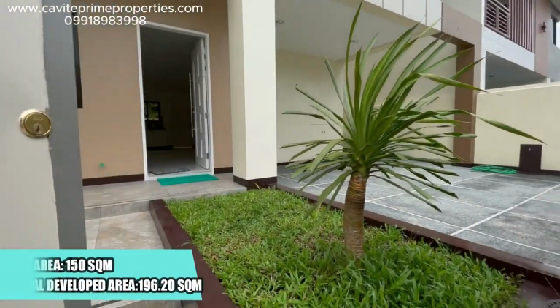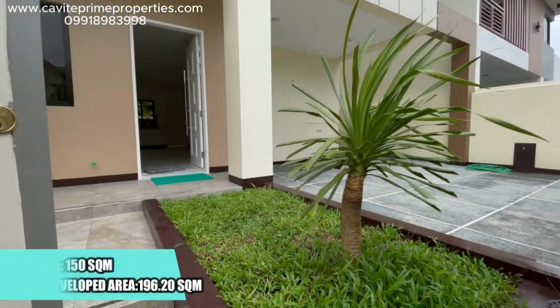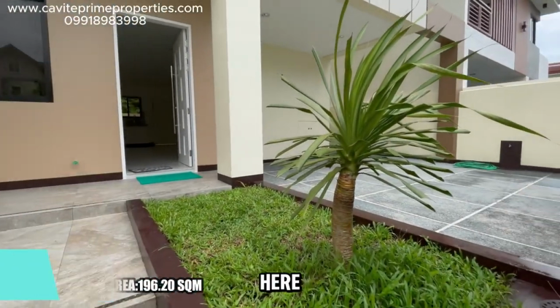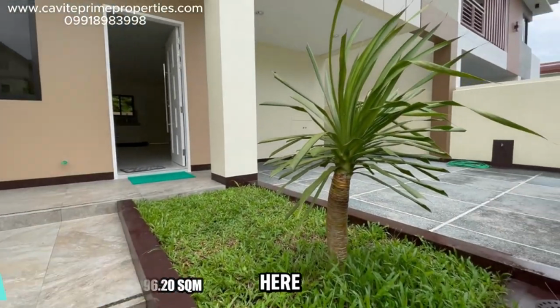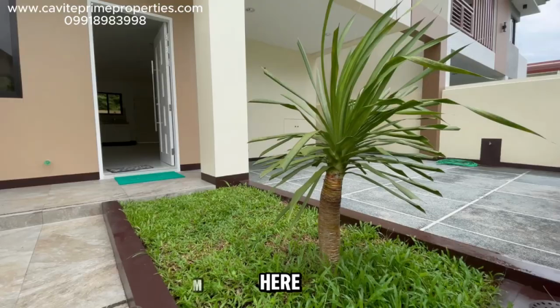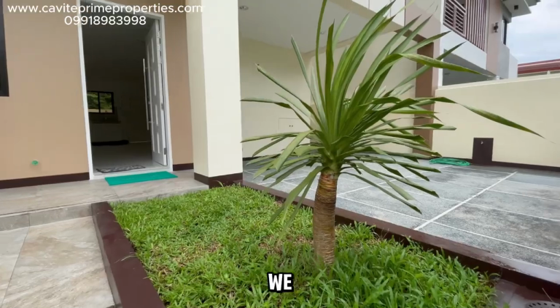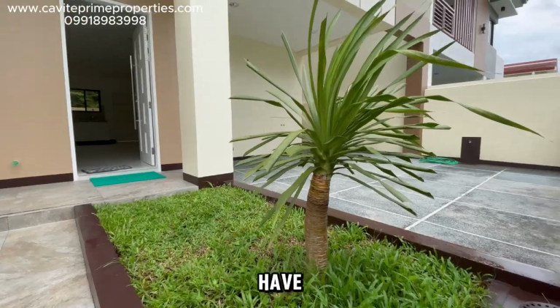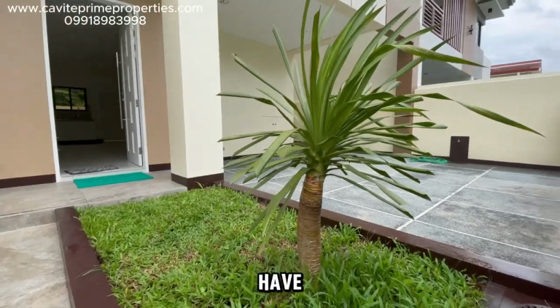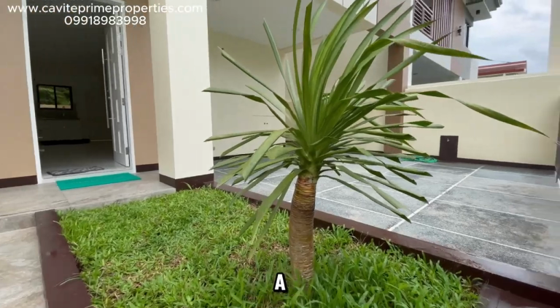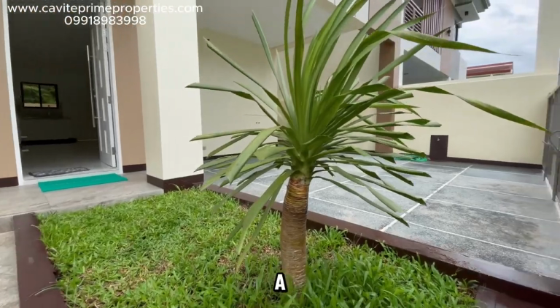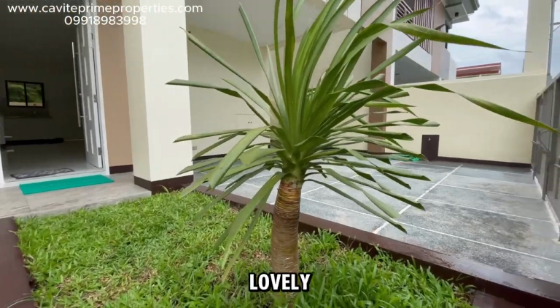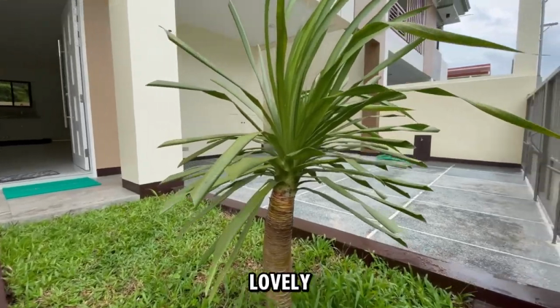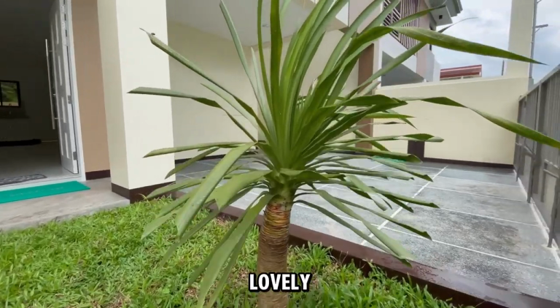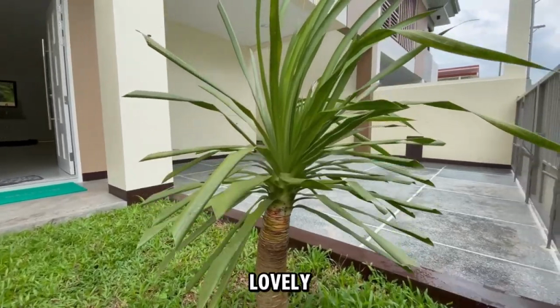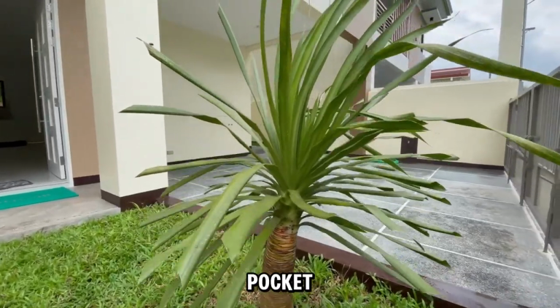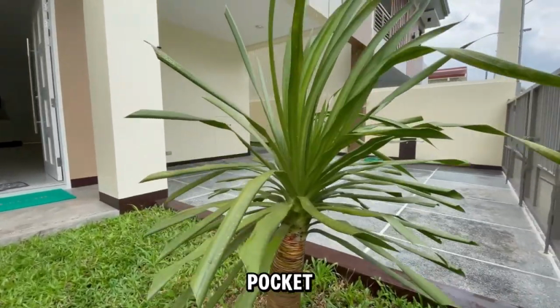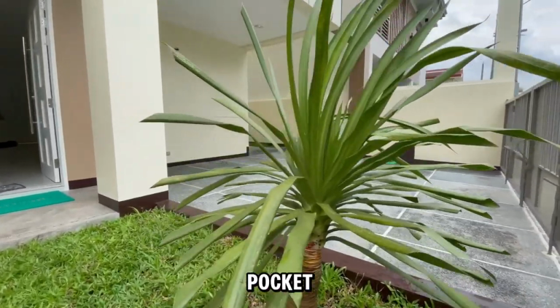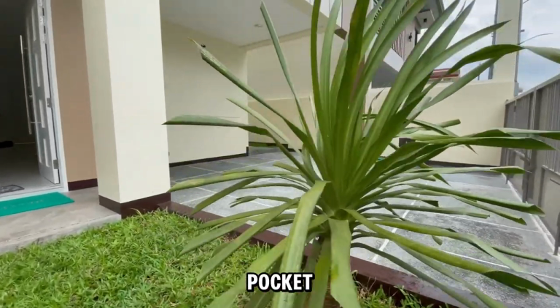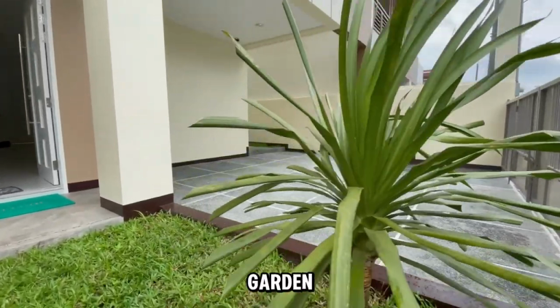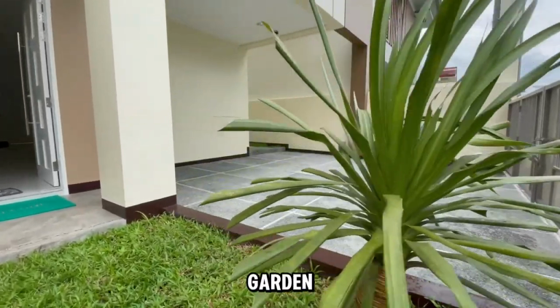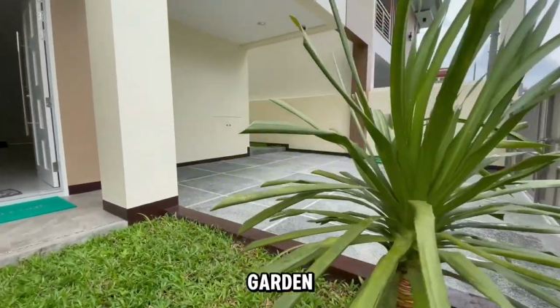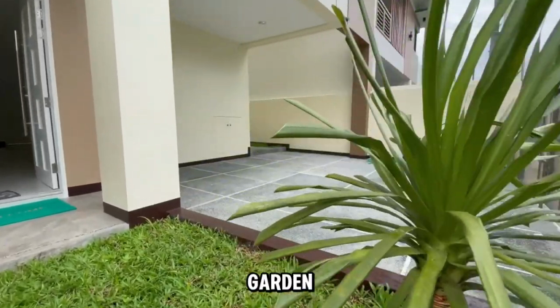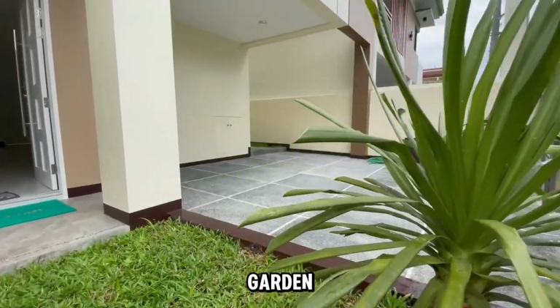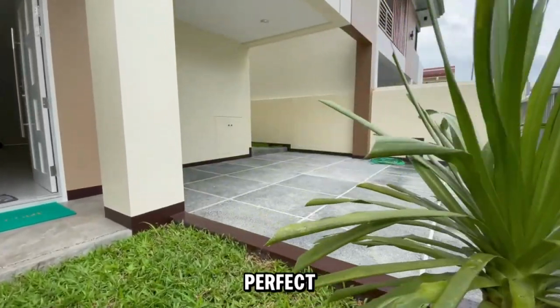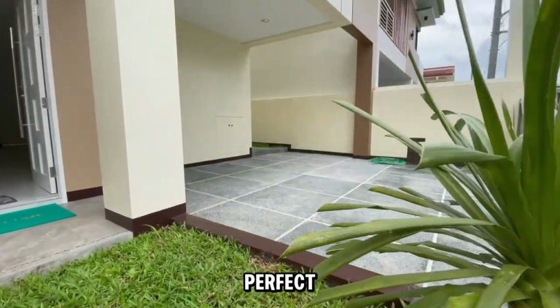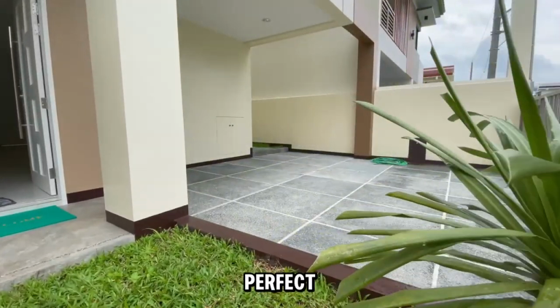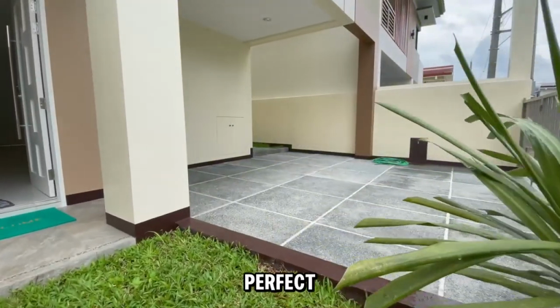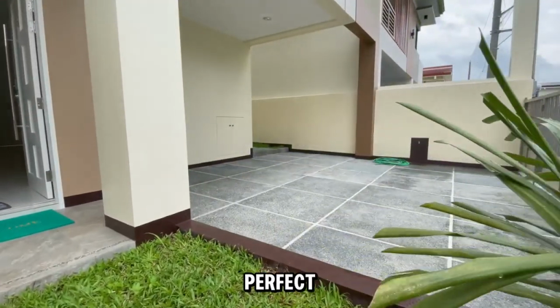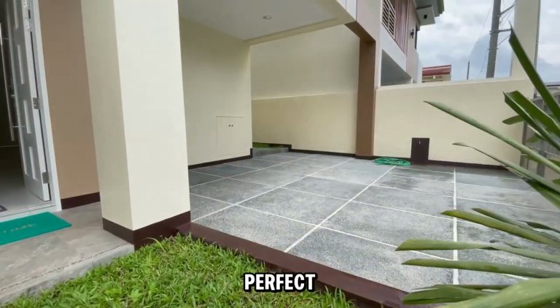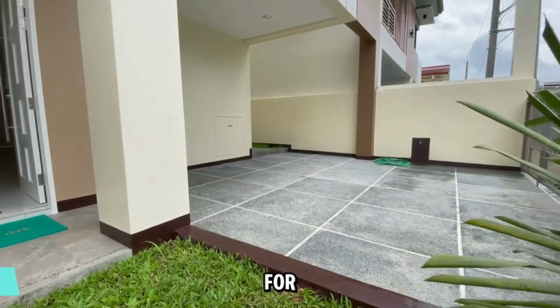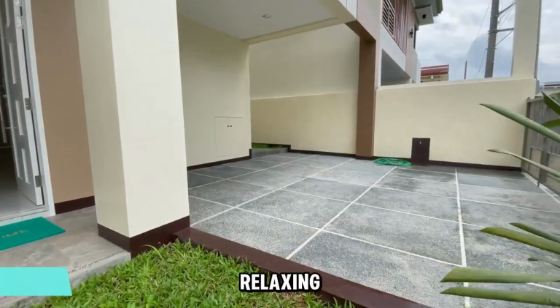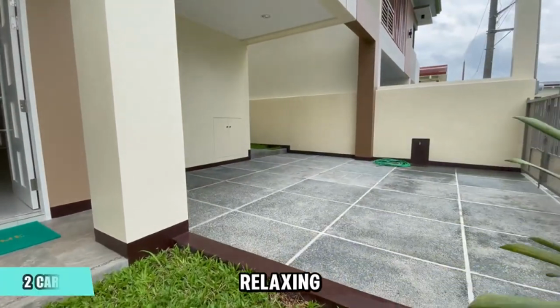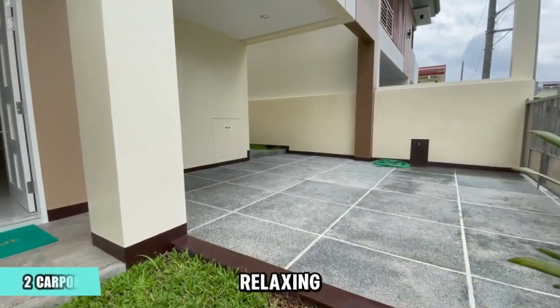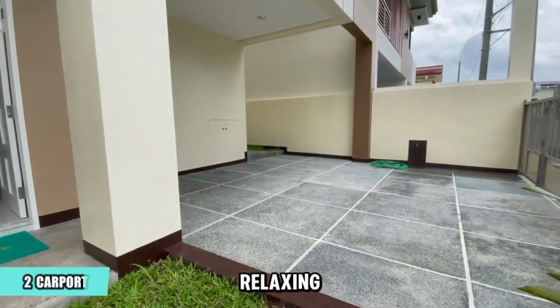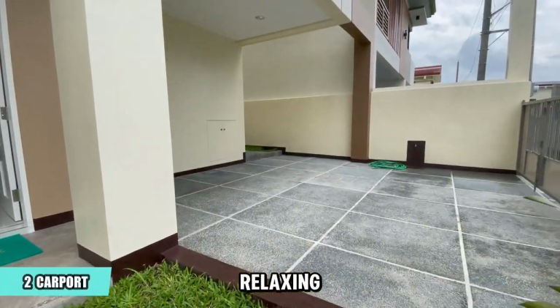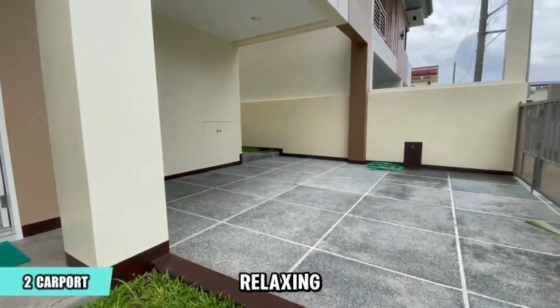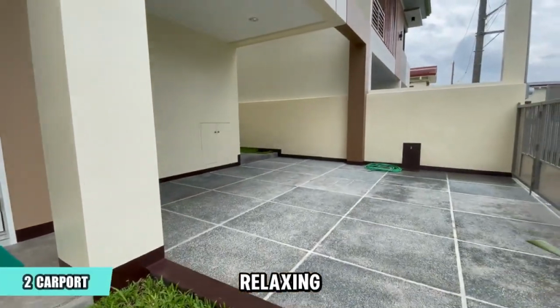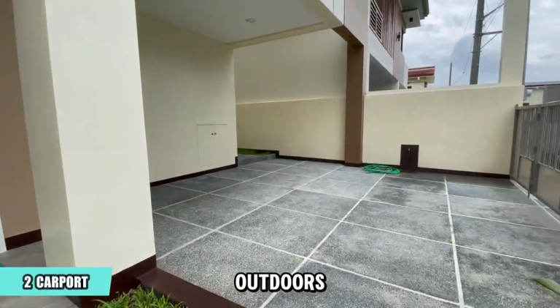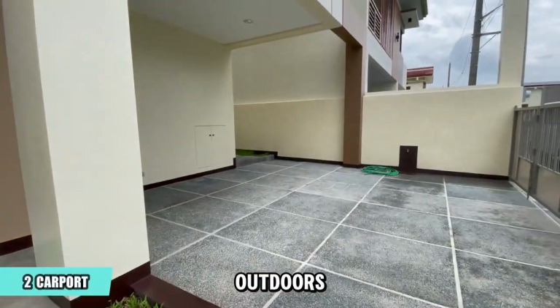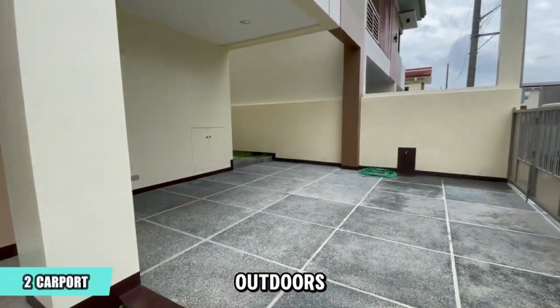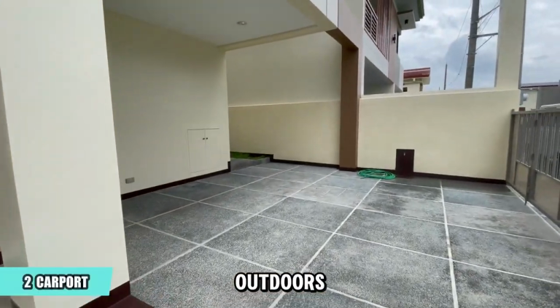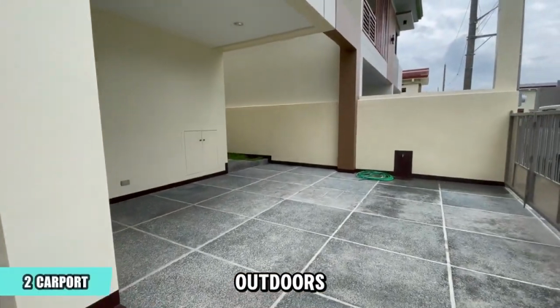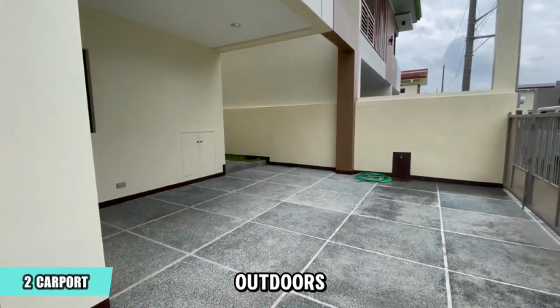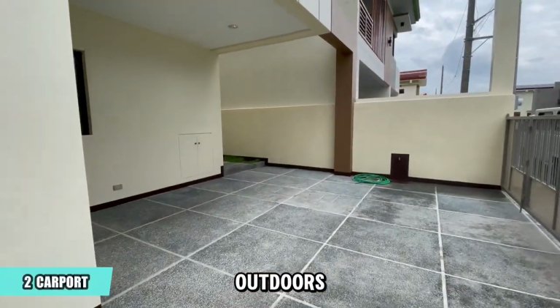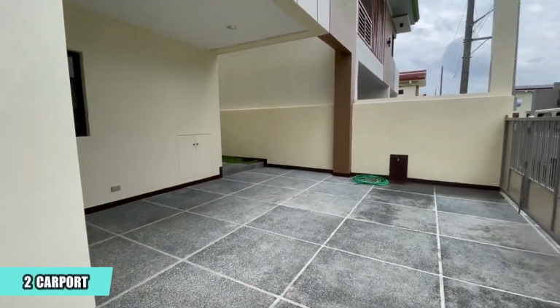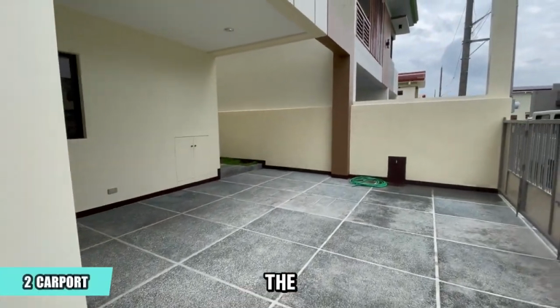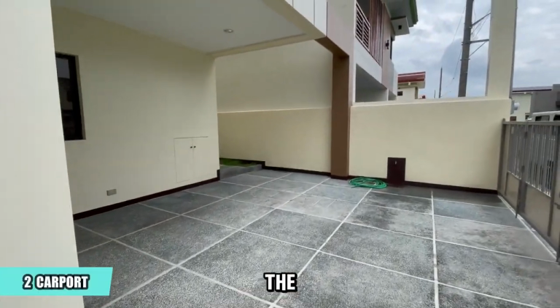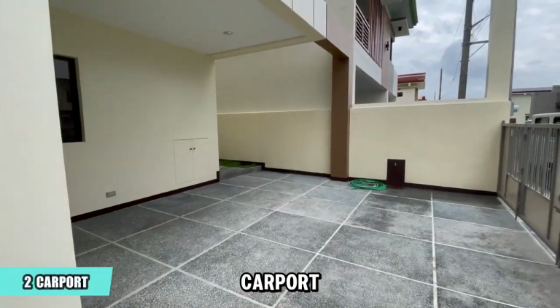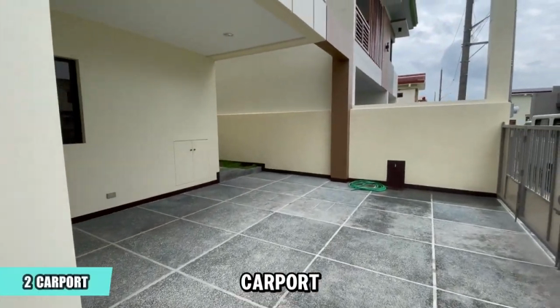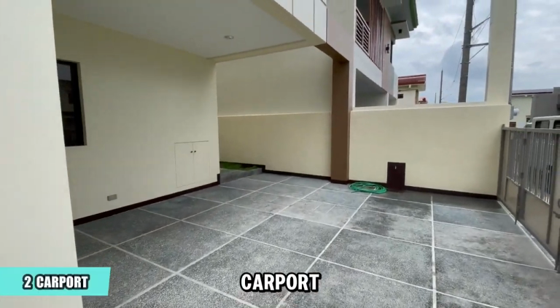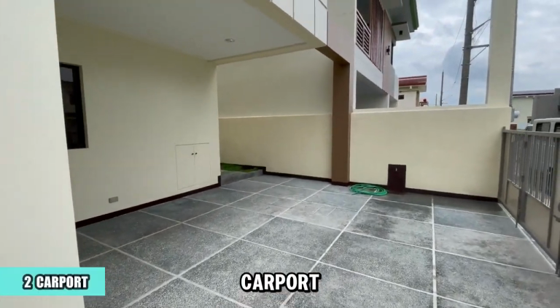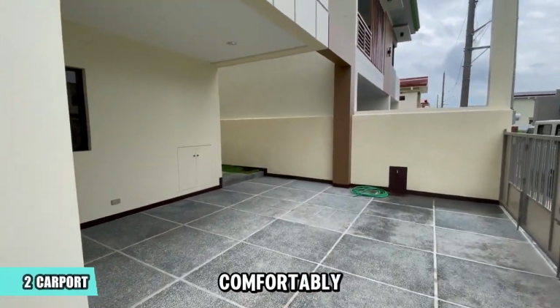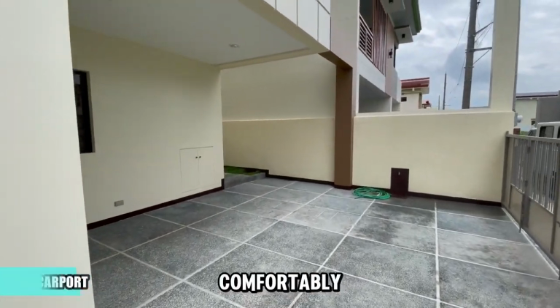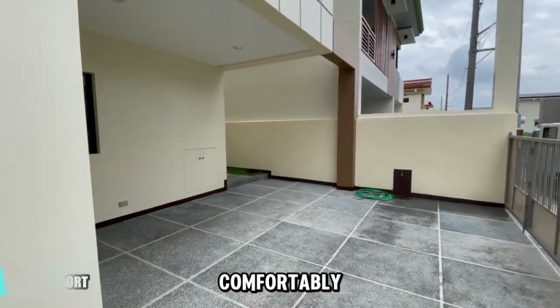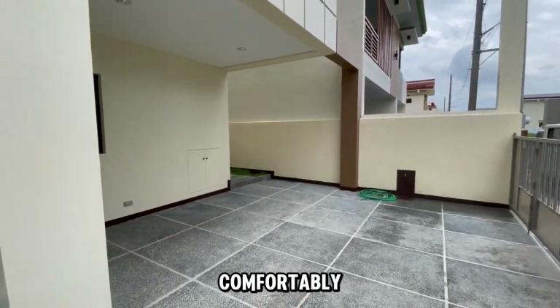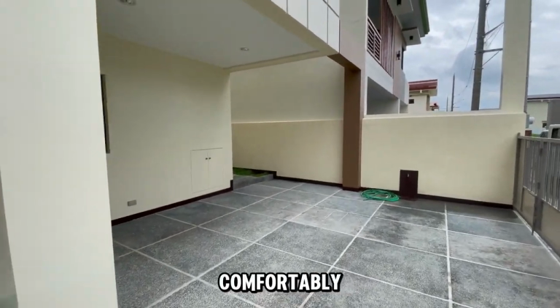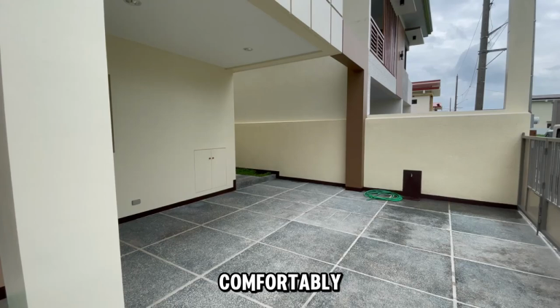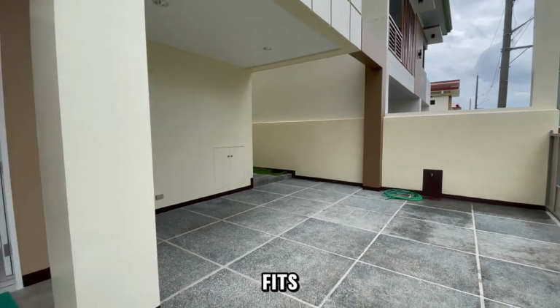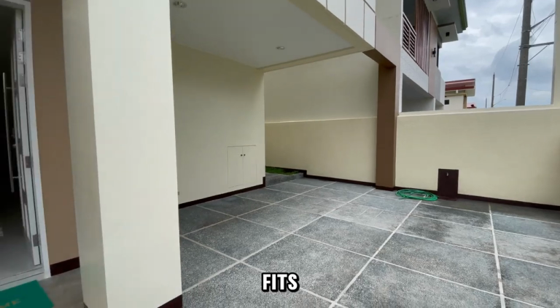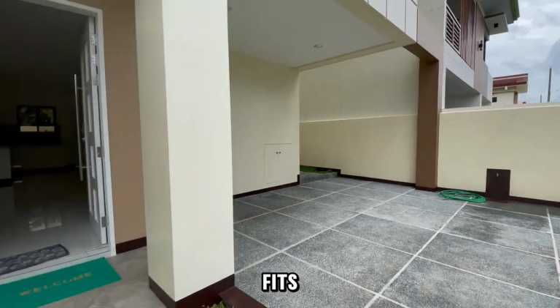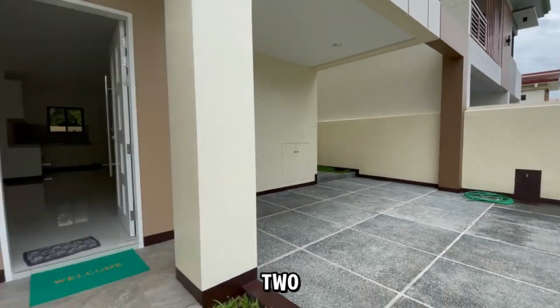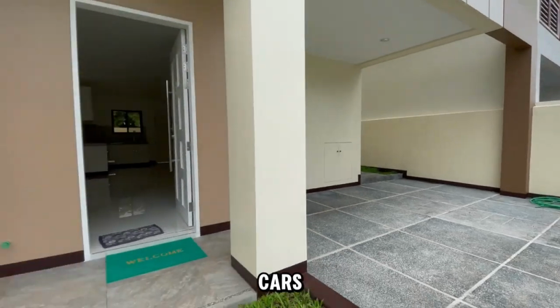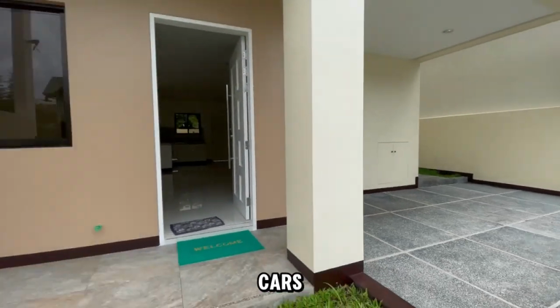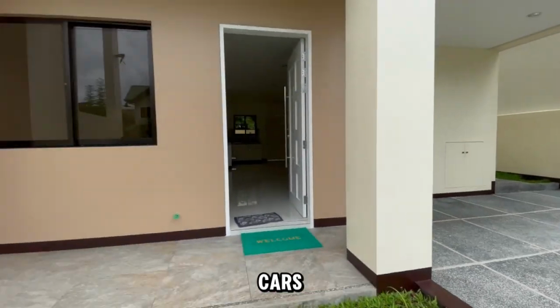Here we have a lovely pocket garden, perfect for relaxing outdoors. The carport comfortably fits two cars.